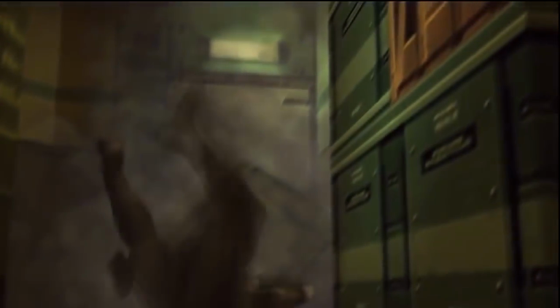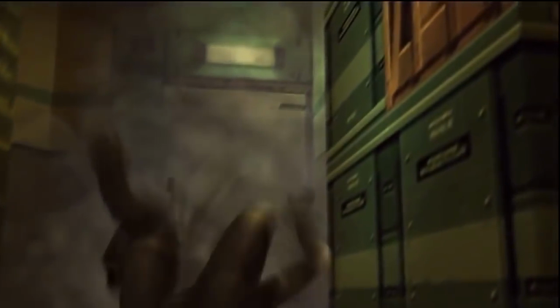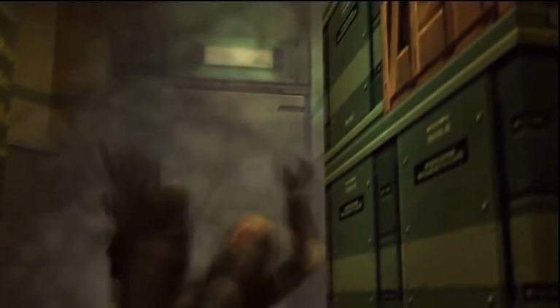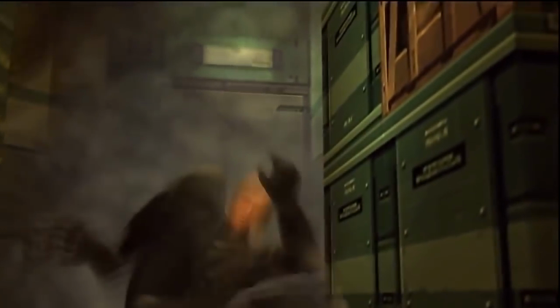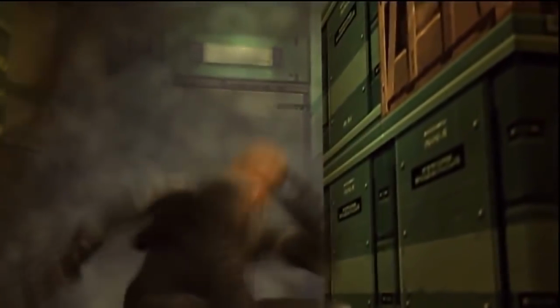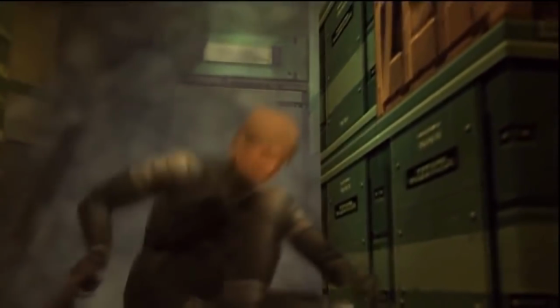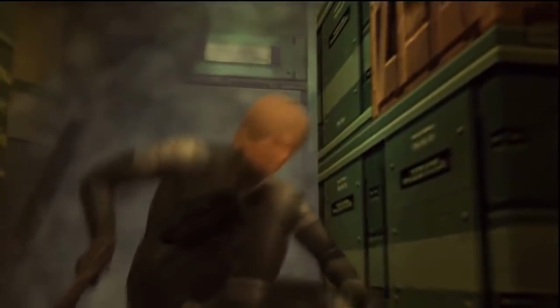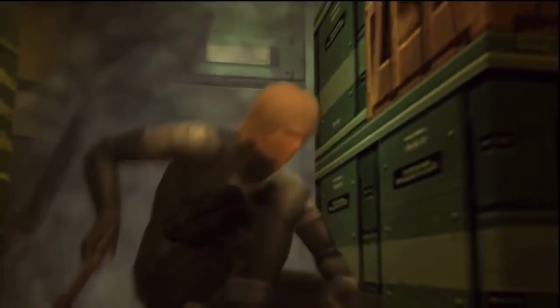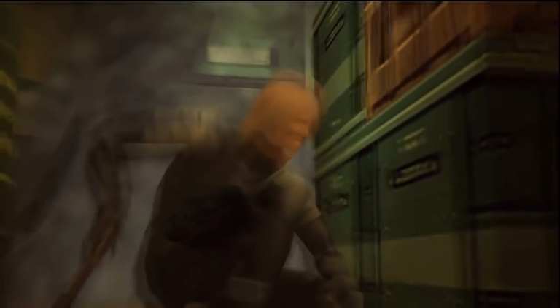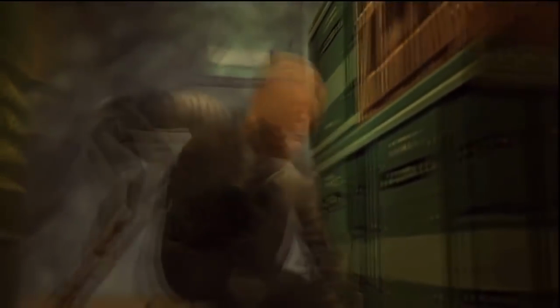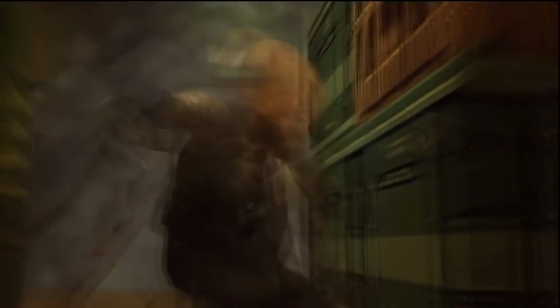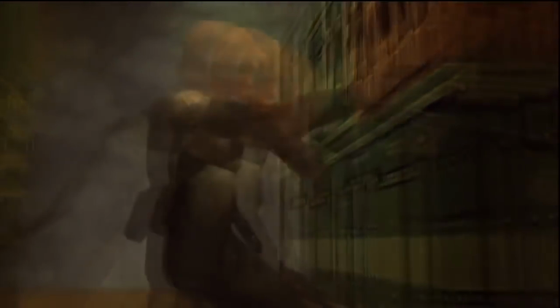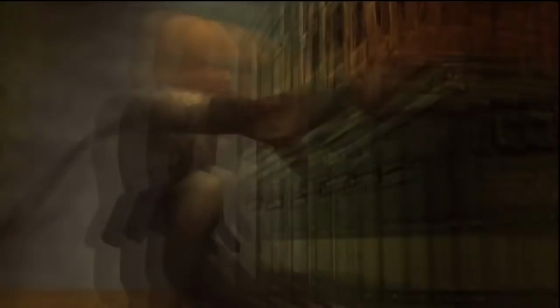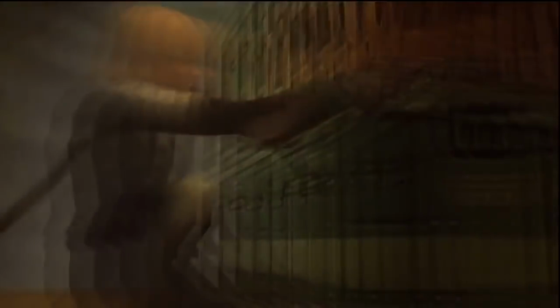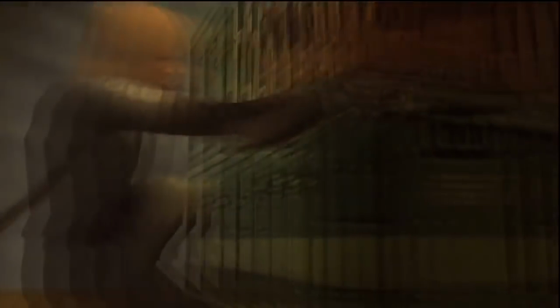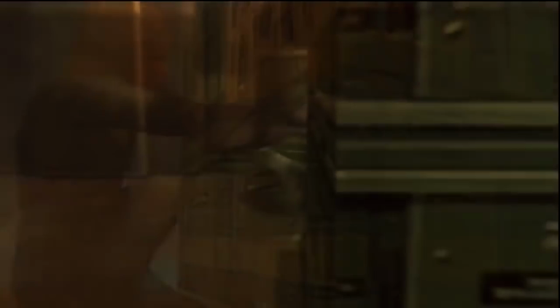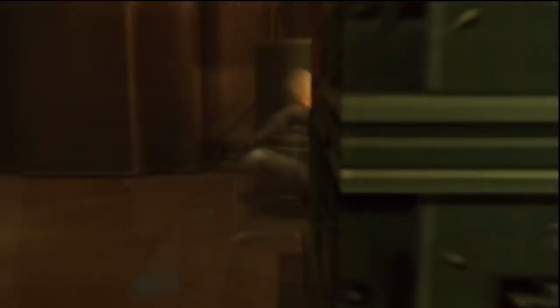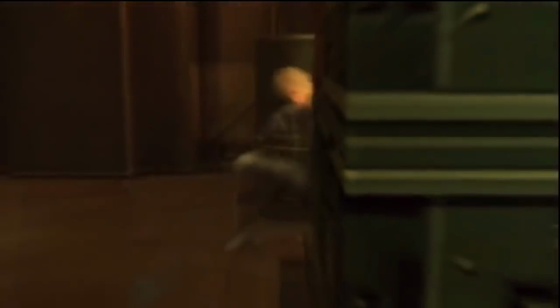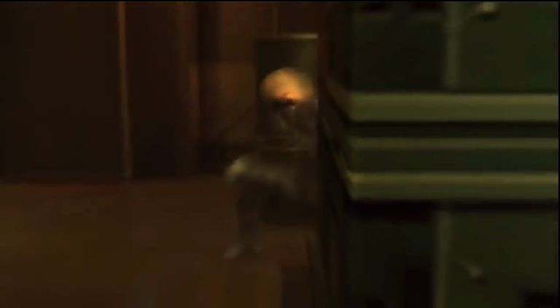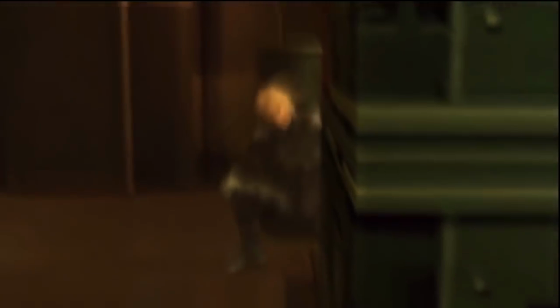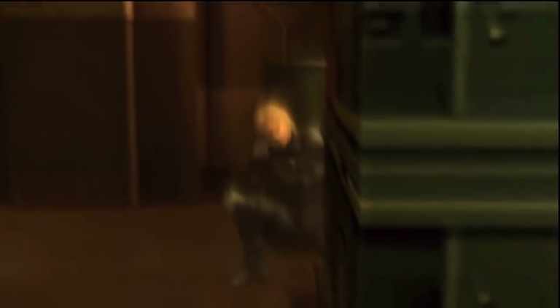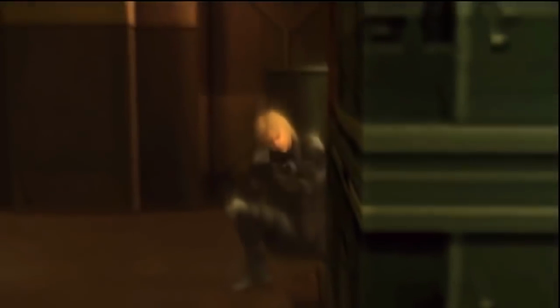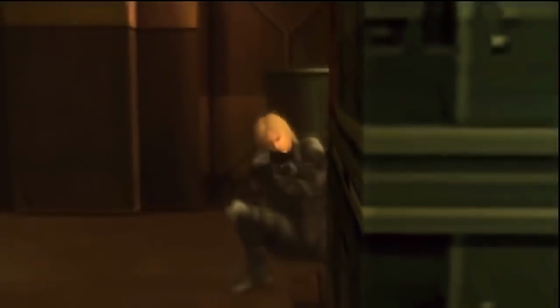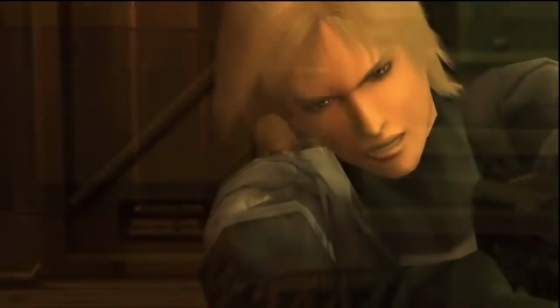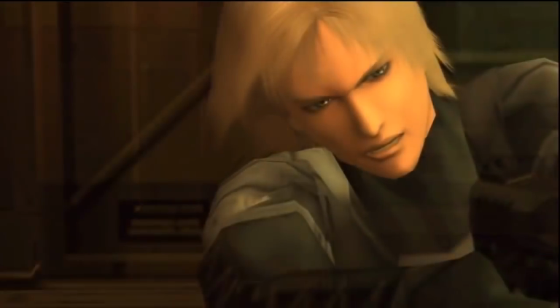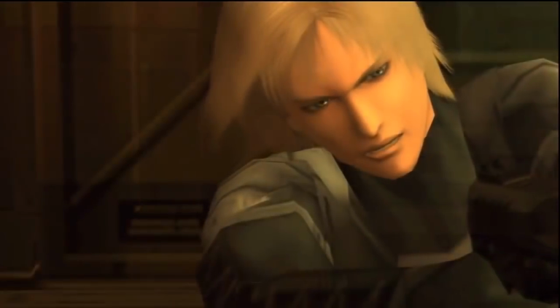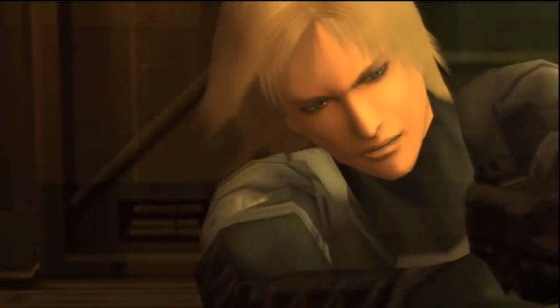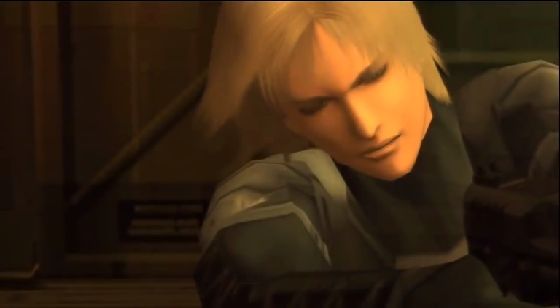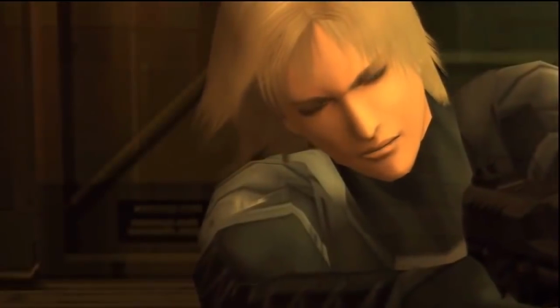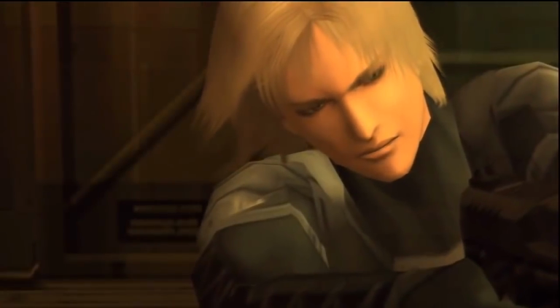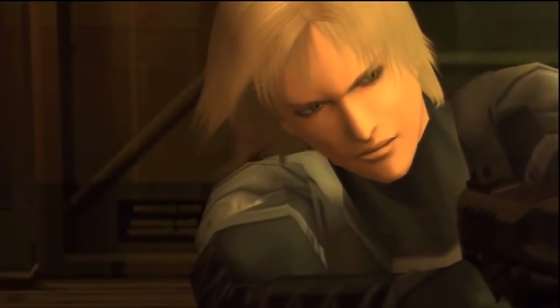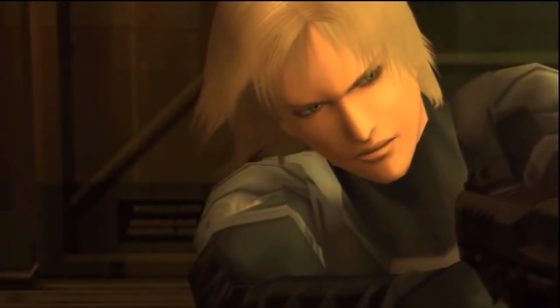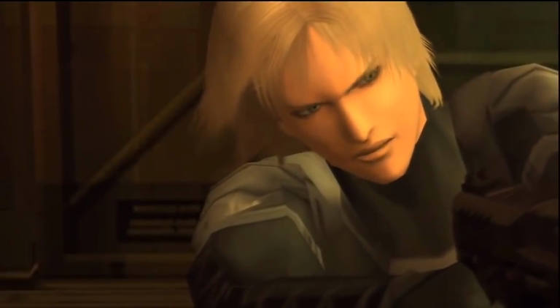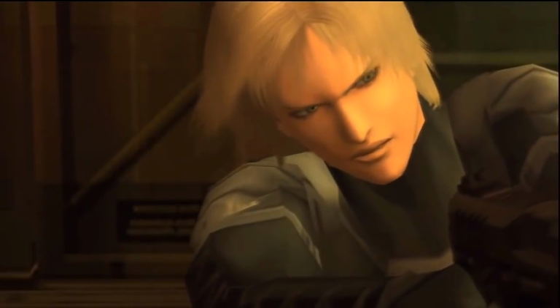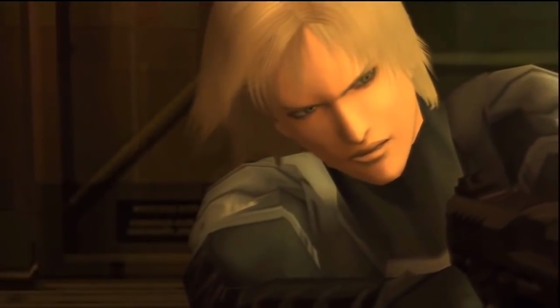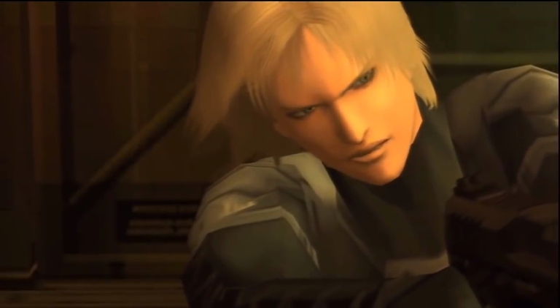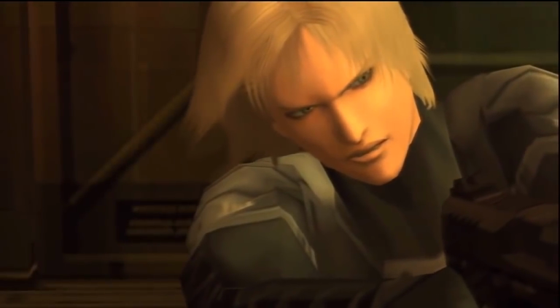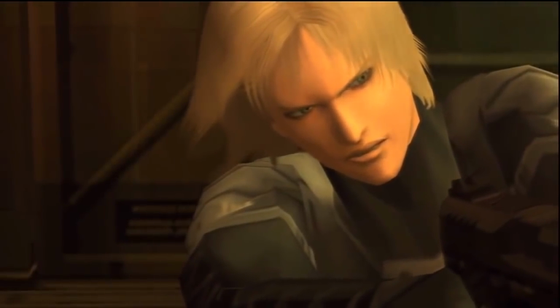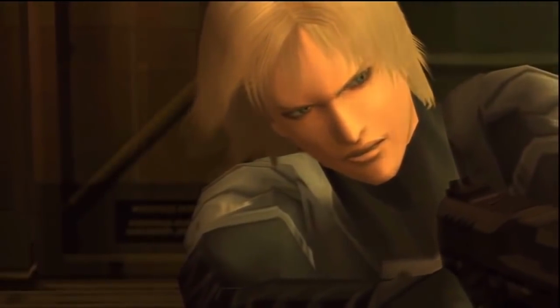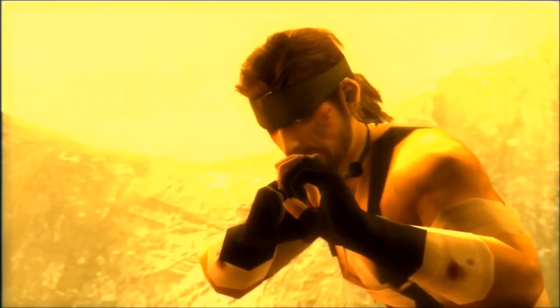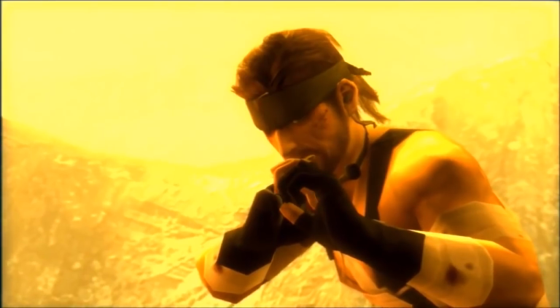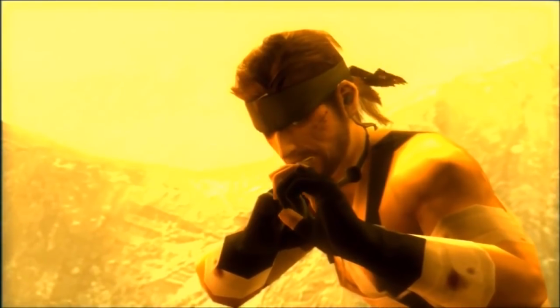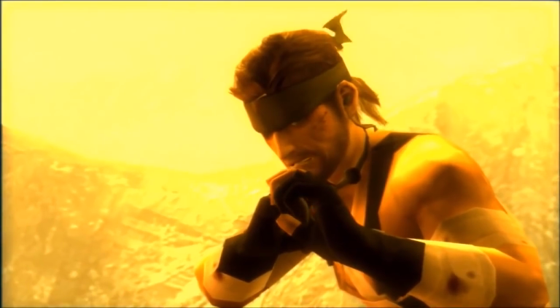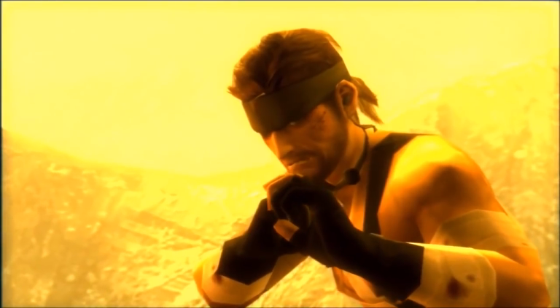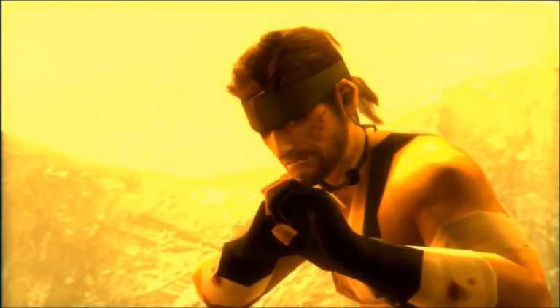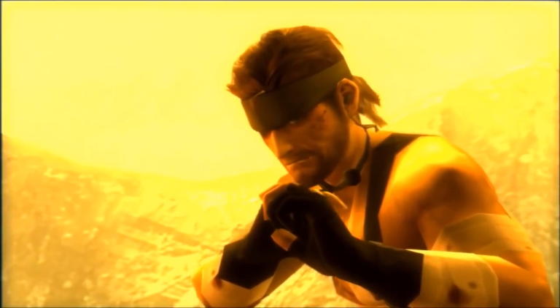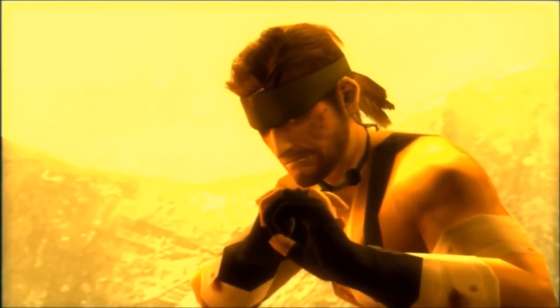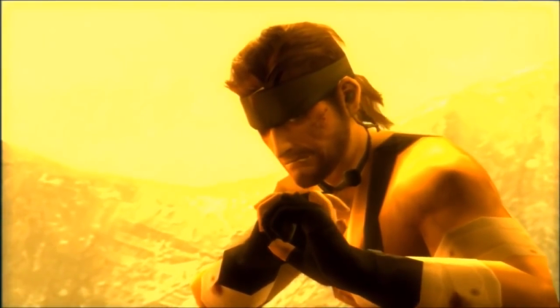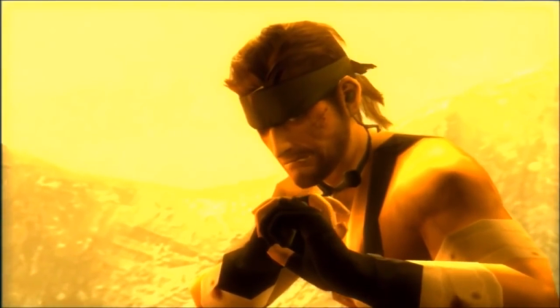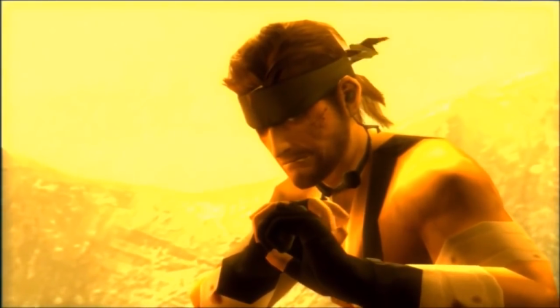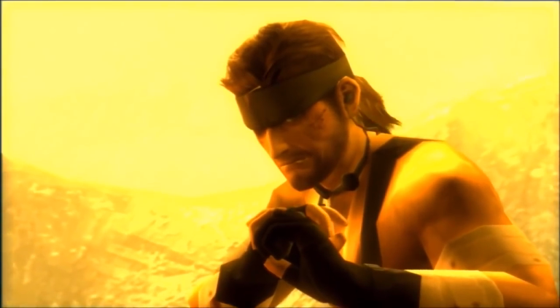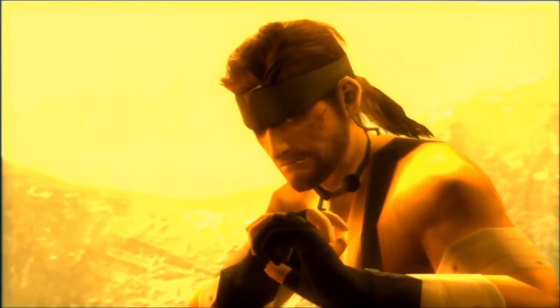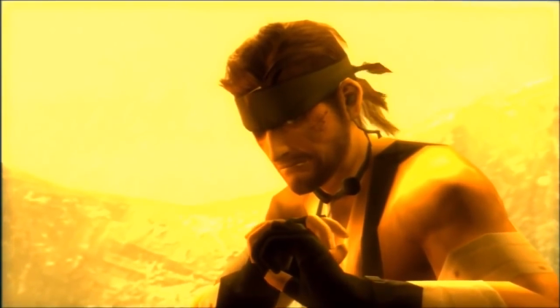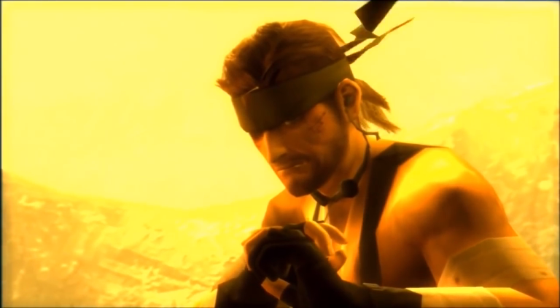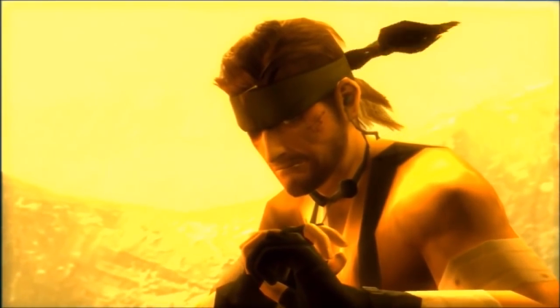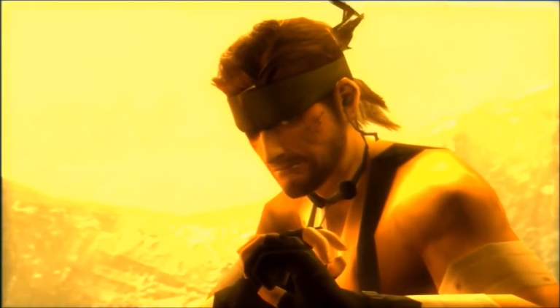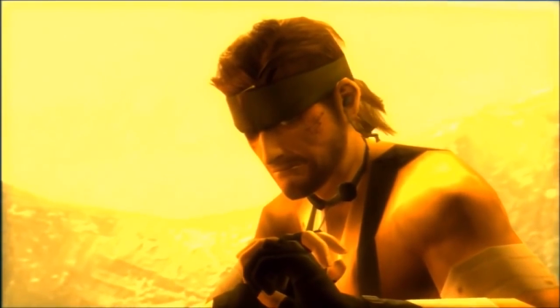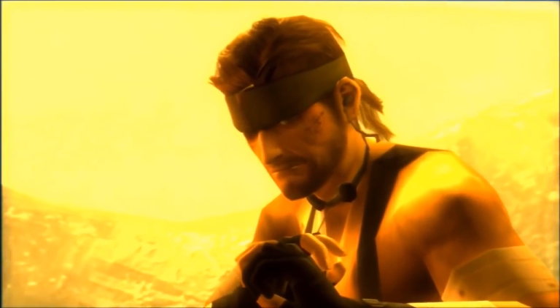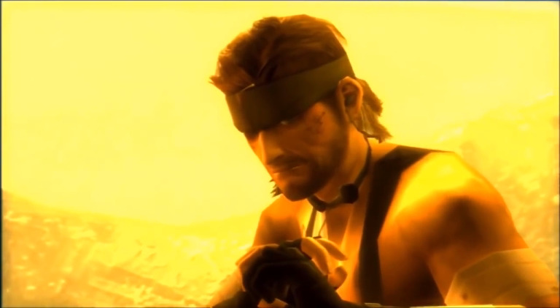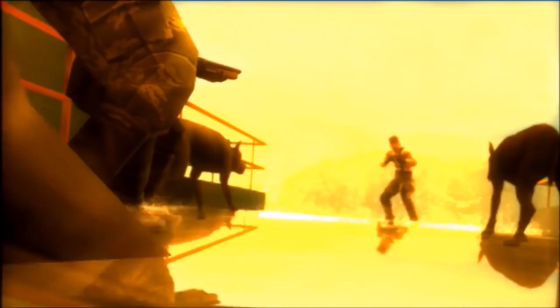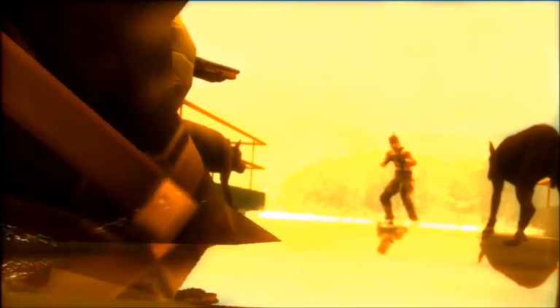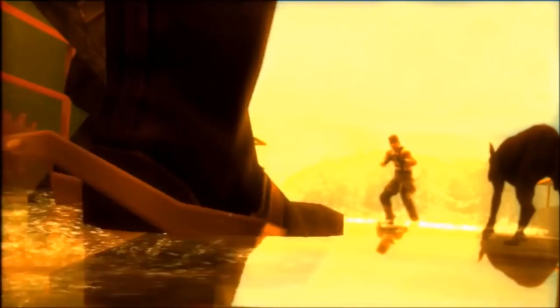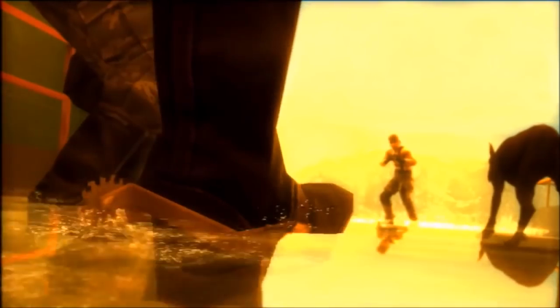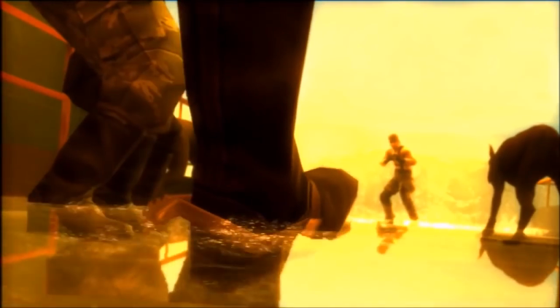Well, that does it for this round. Join us next time as we dive into the gear featured in MGS3: Snake Eater. Until next time, boss.